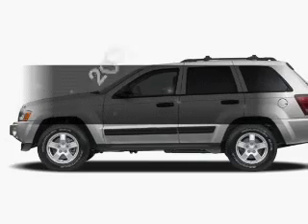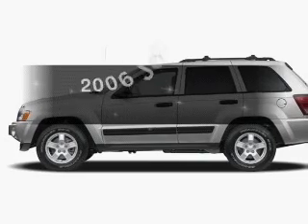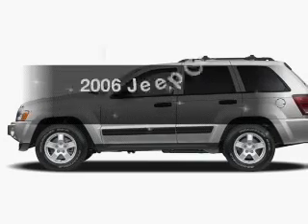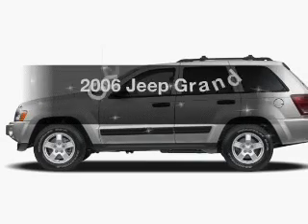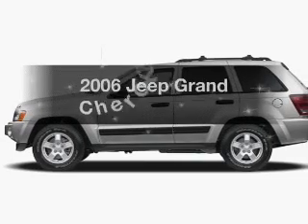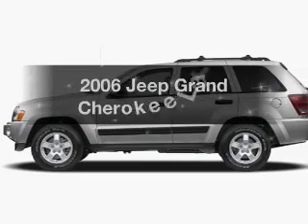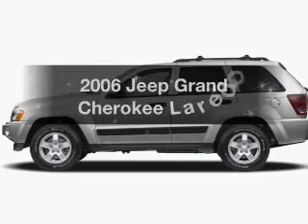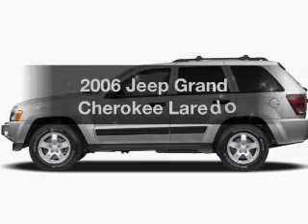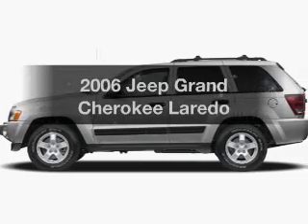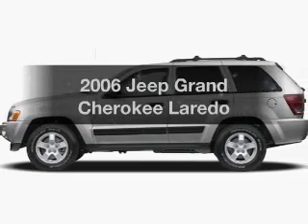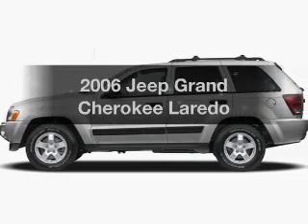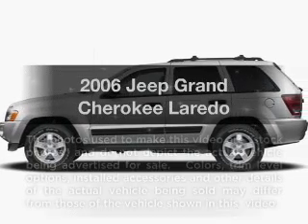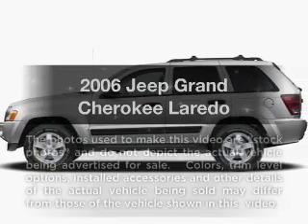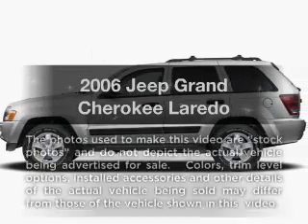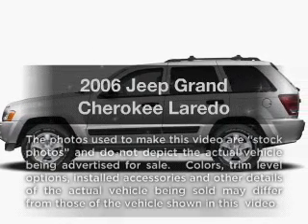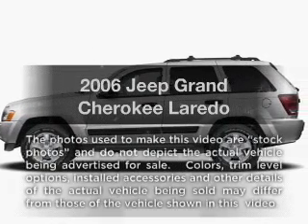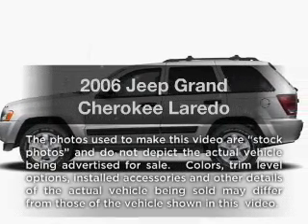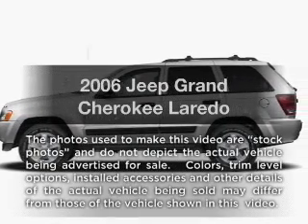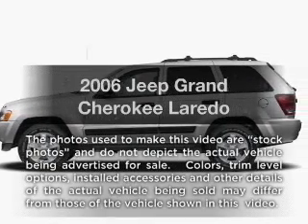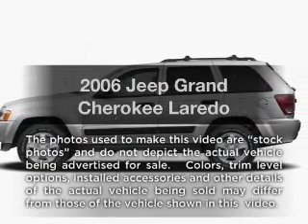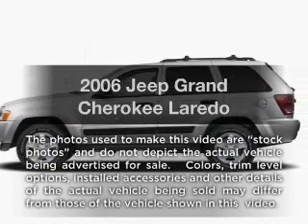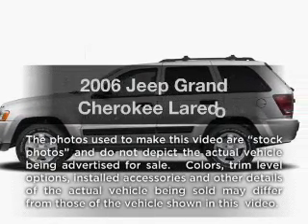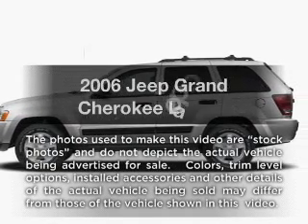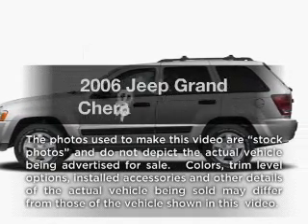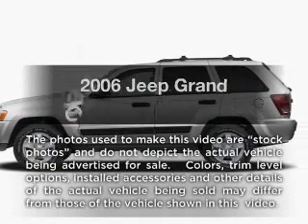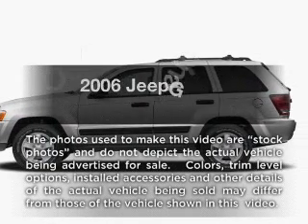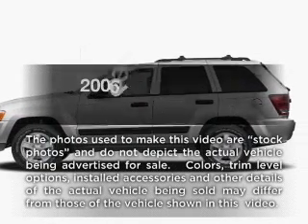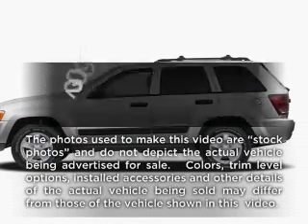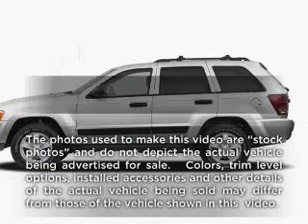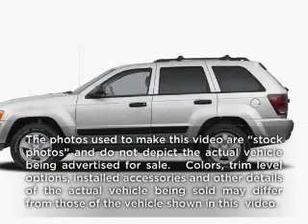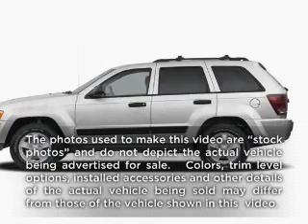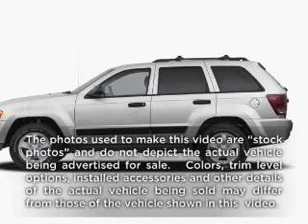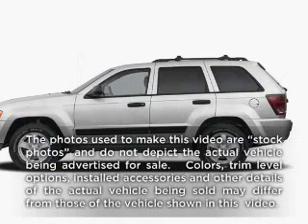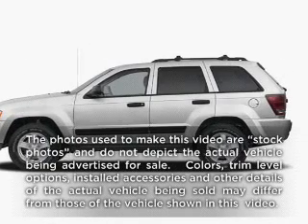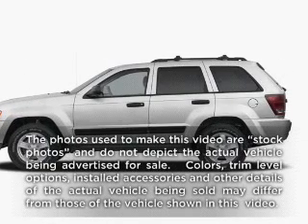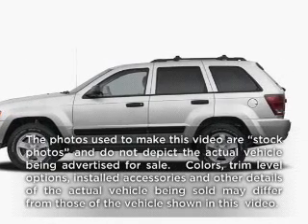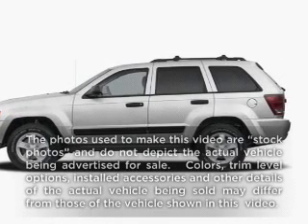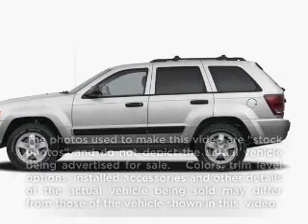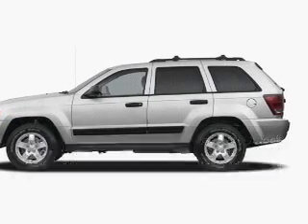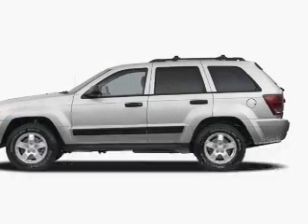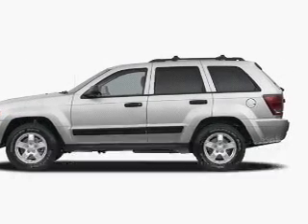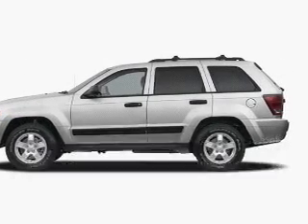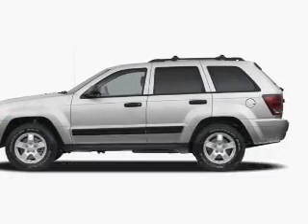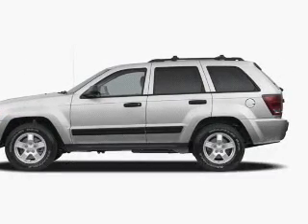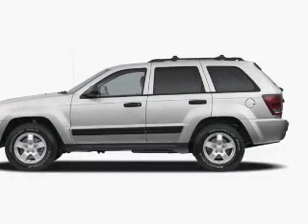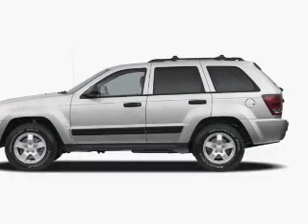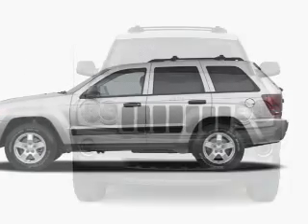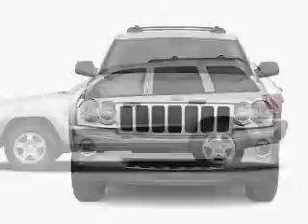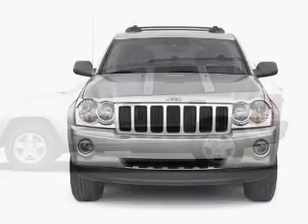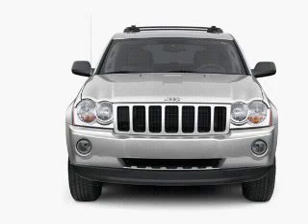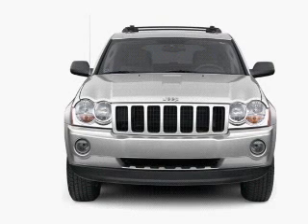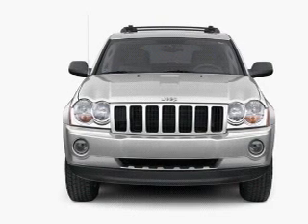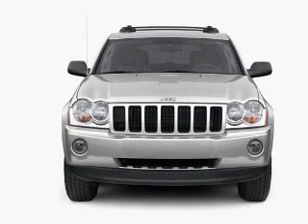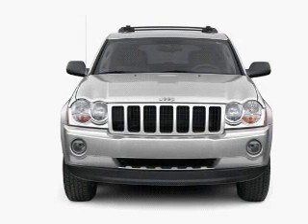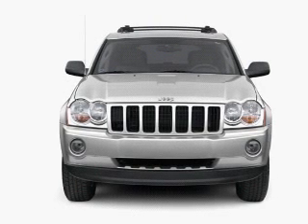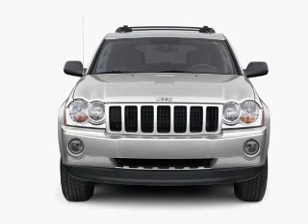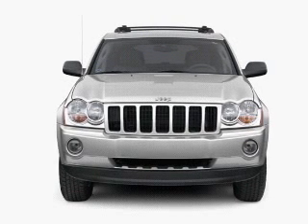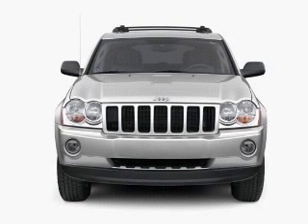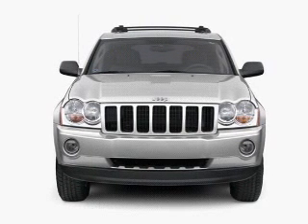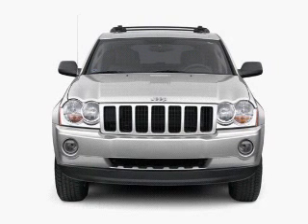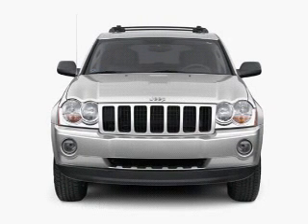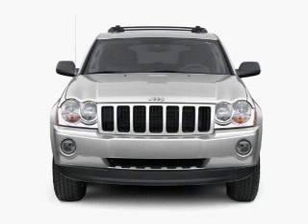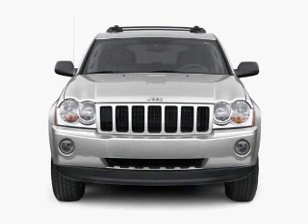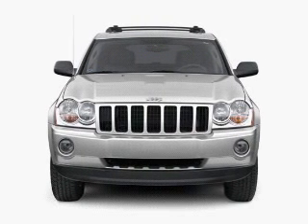Introducing the 2006 Jeep Grand Cherokee. If you're looking for a first-rate auto, this one could be yours today.